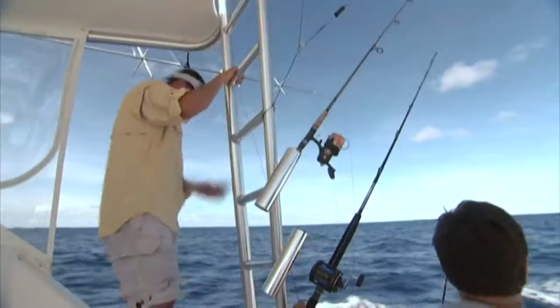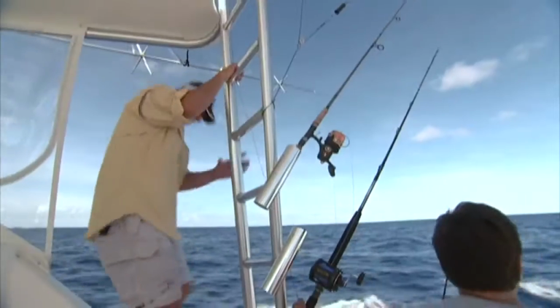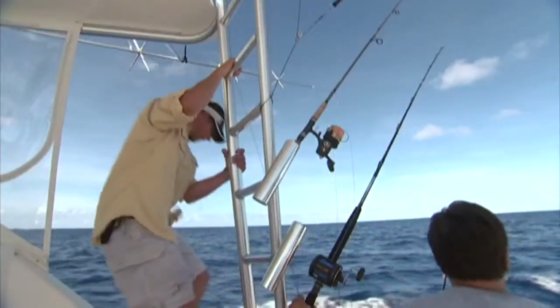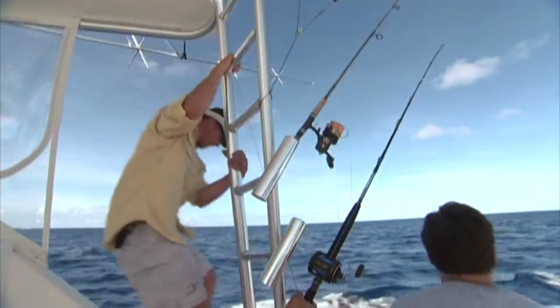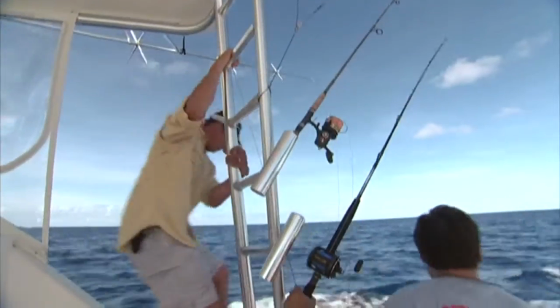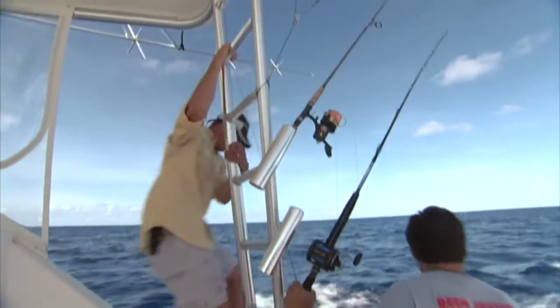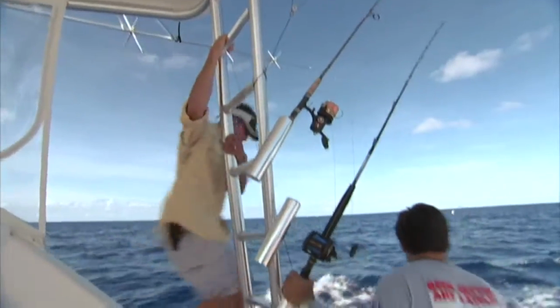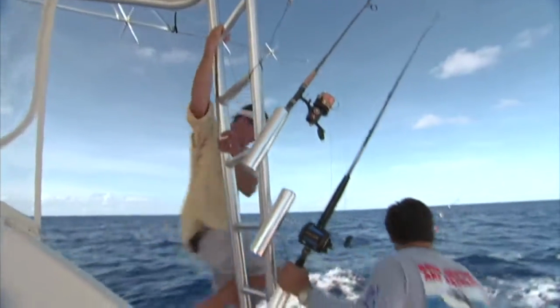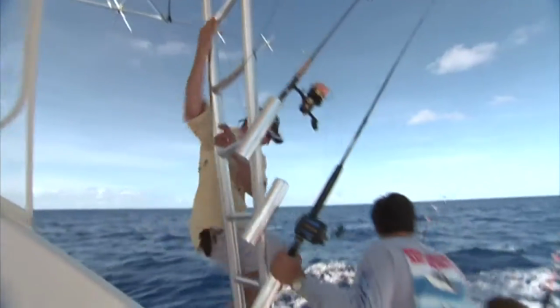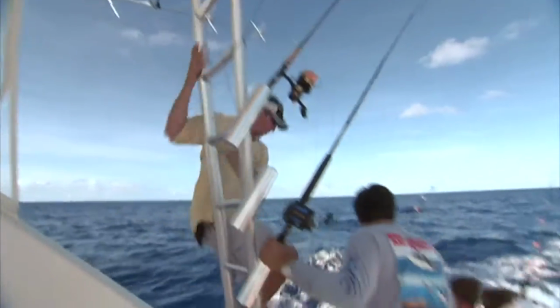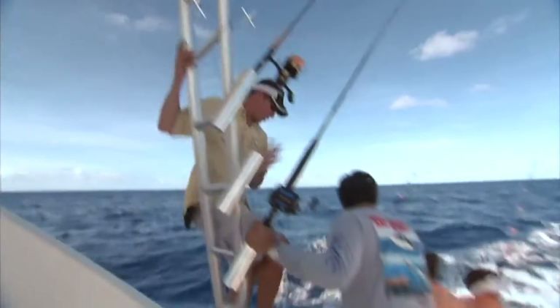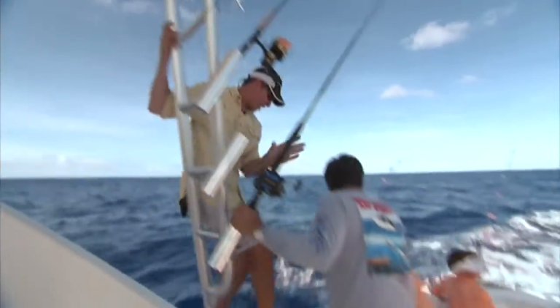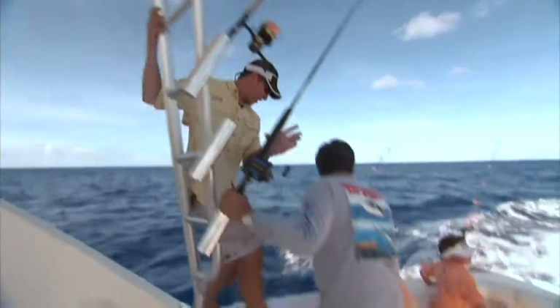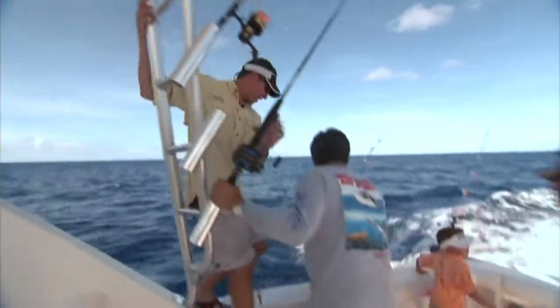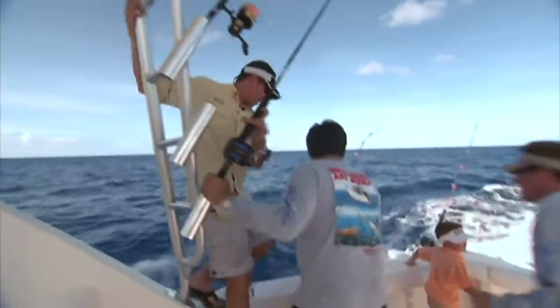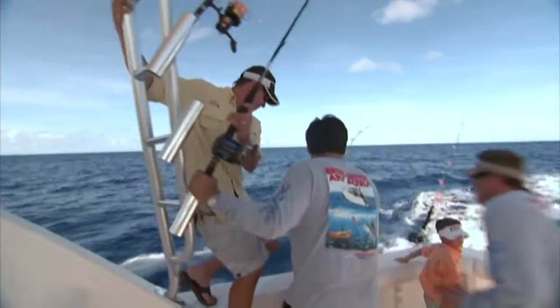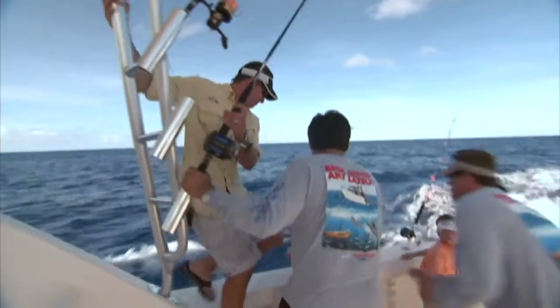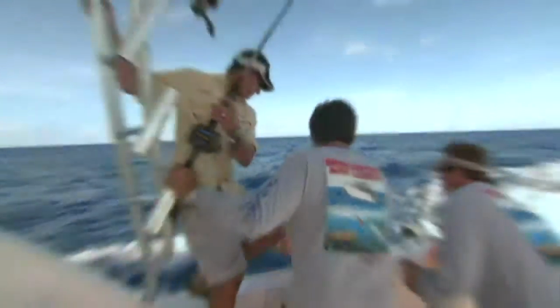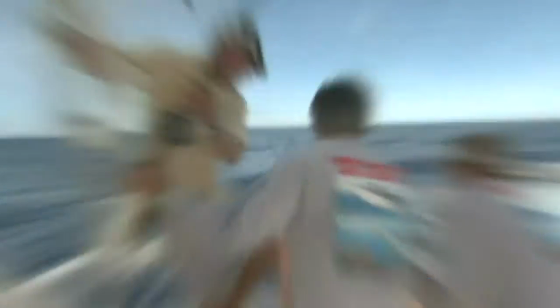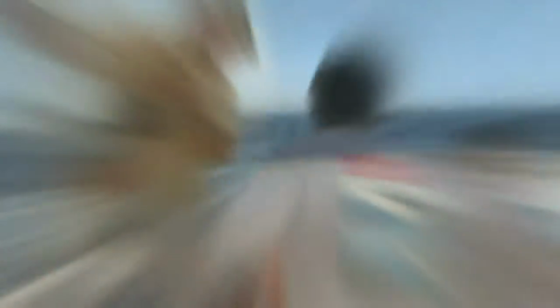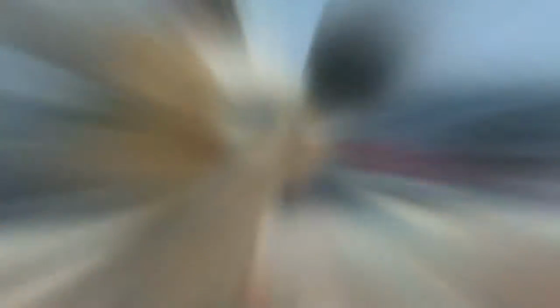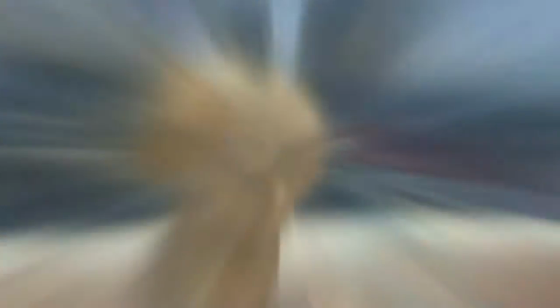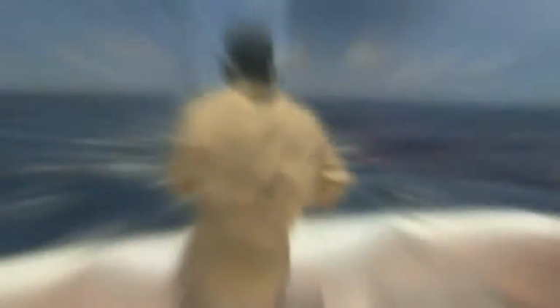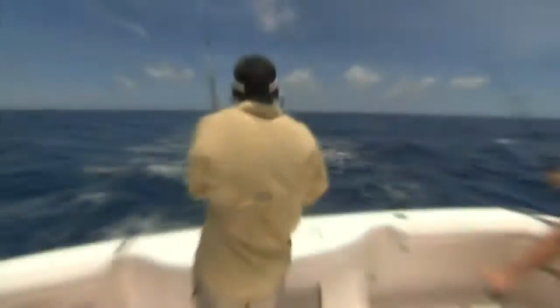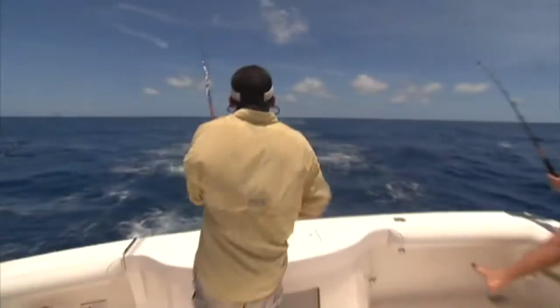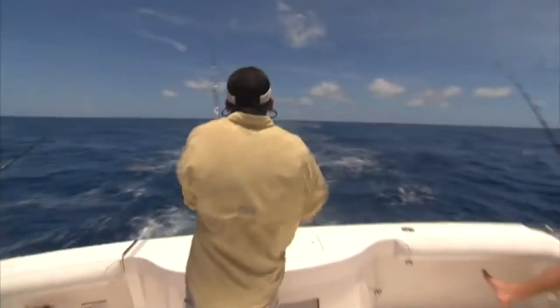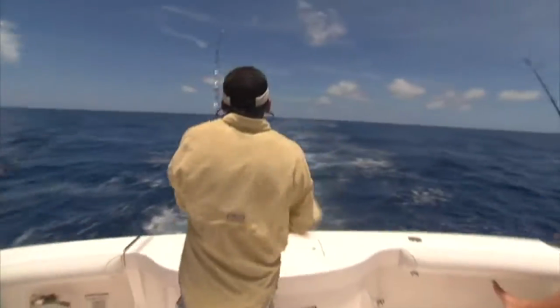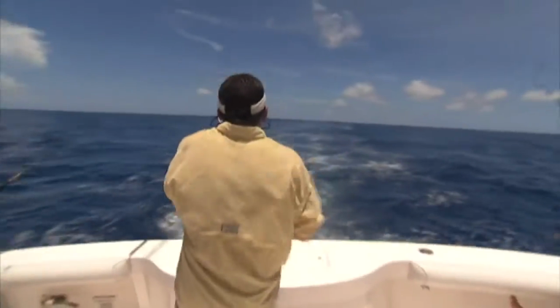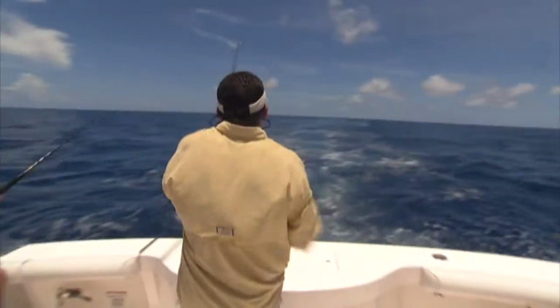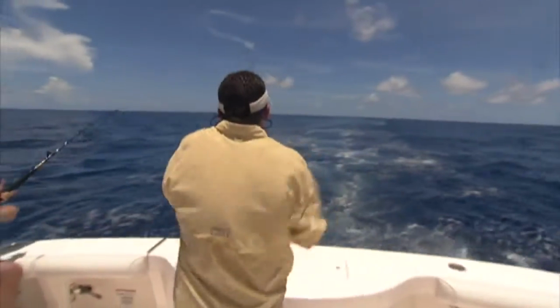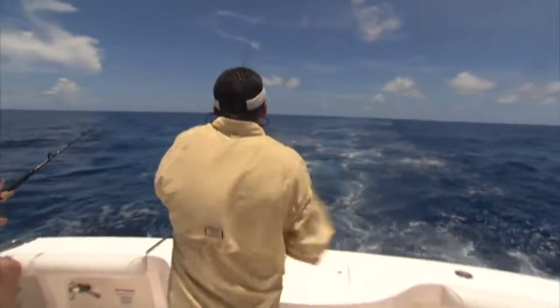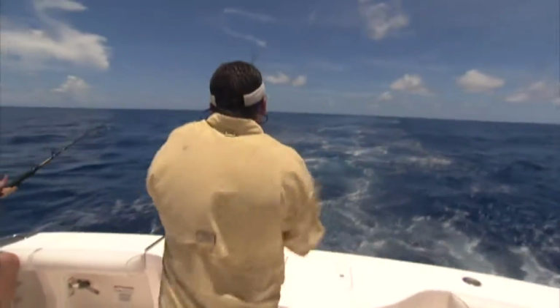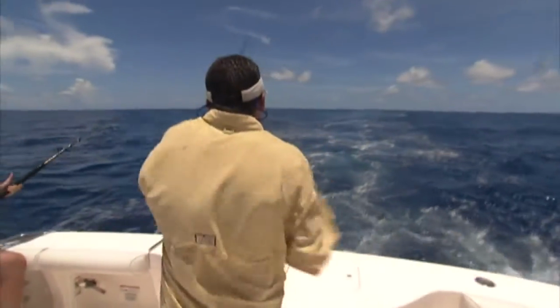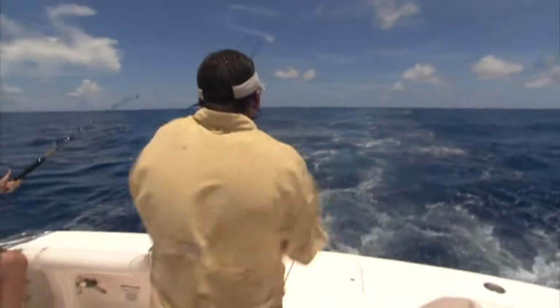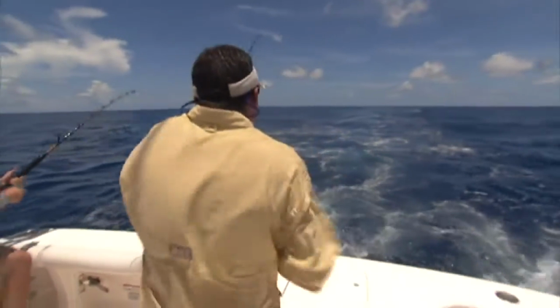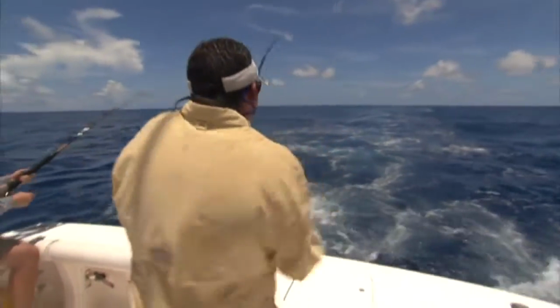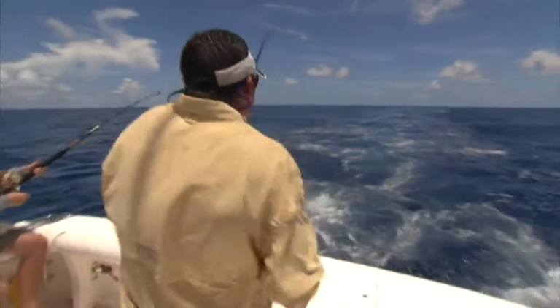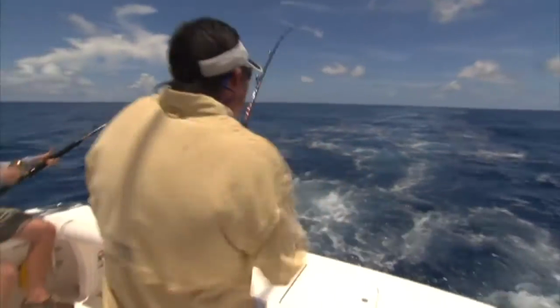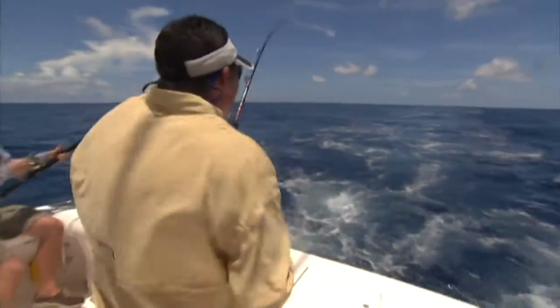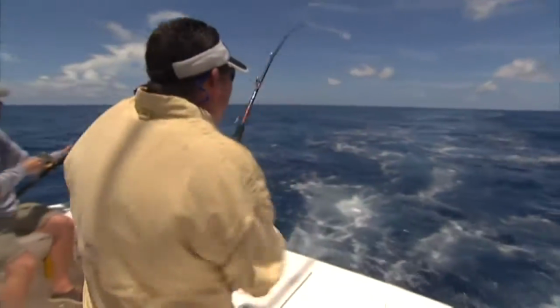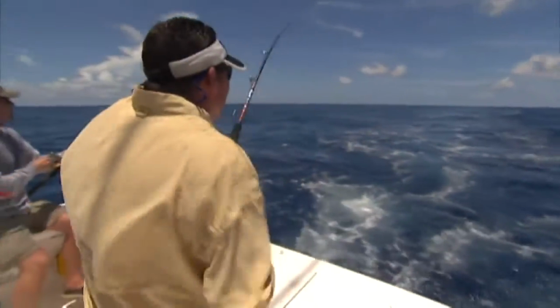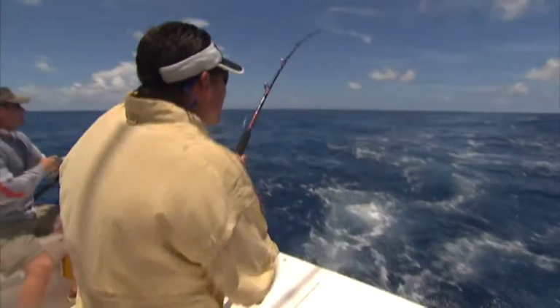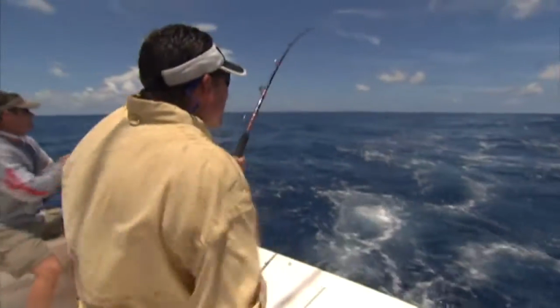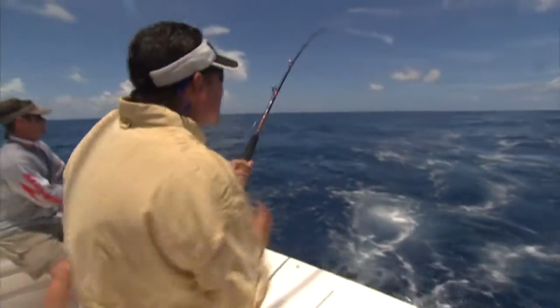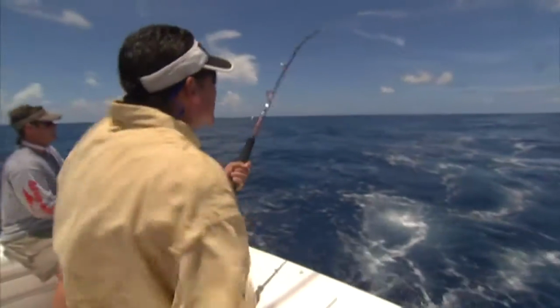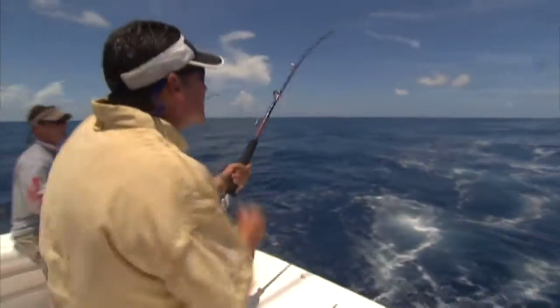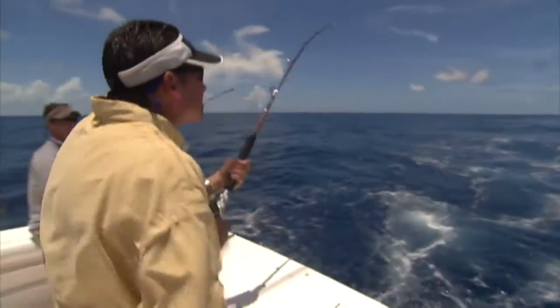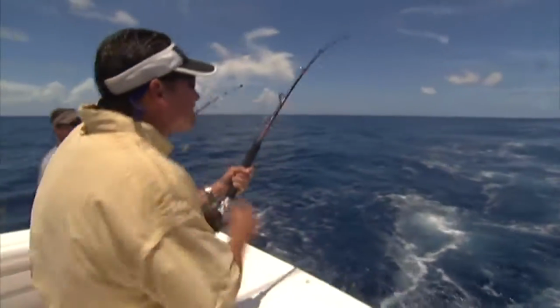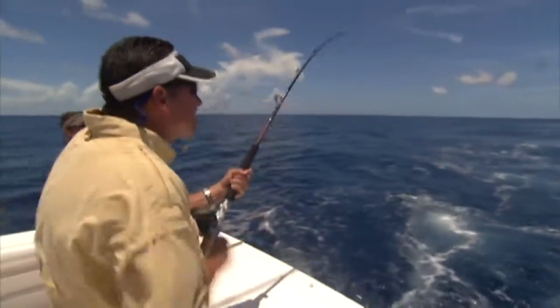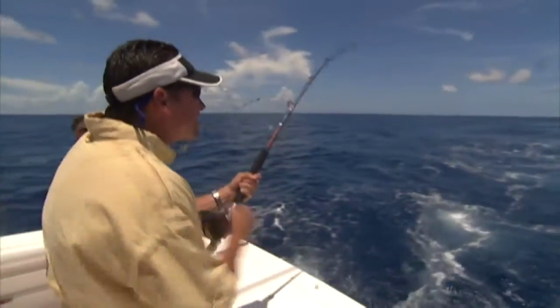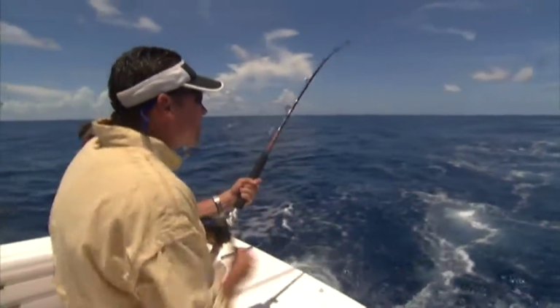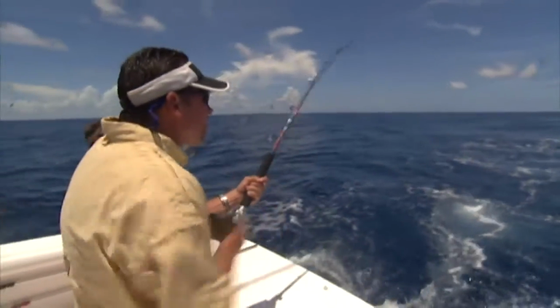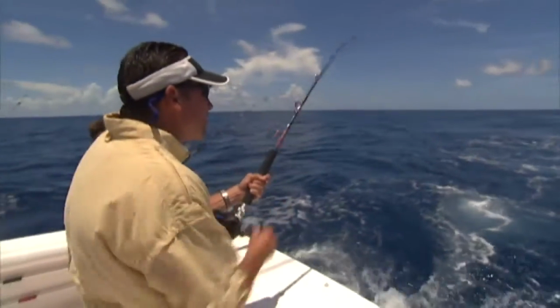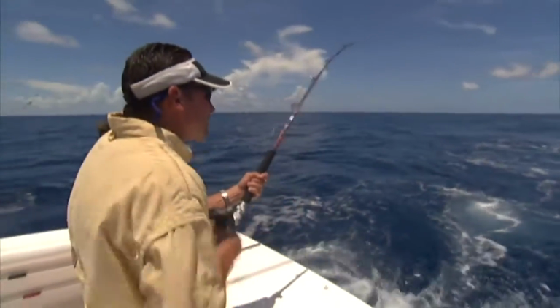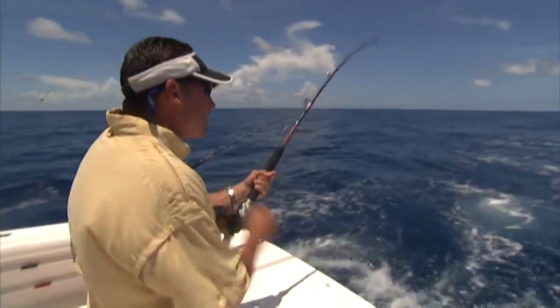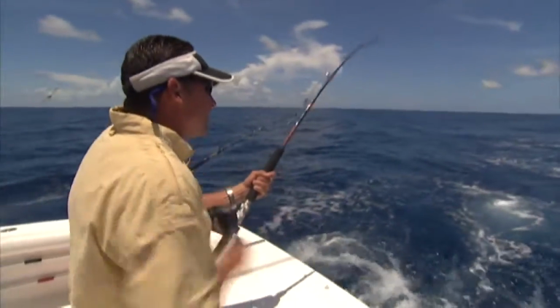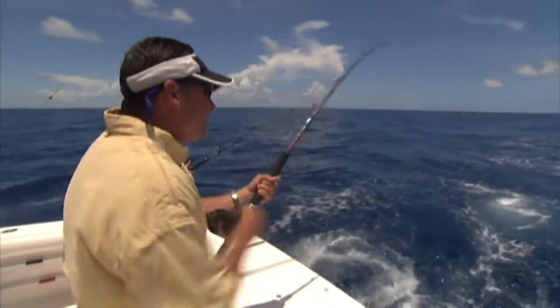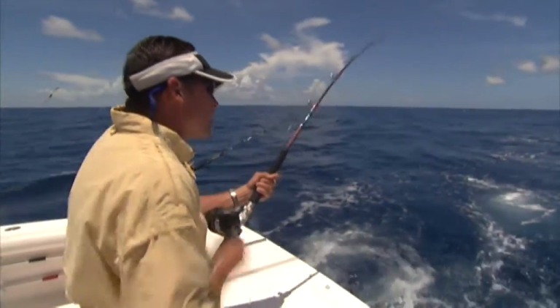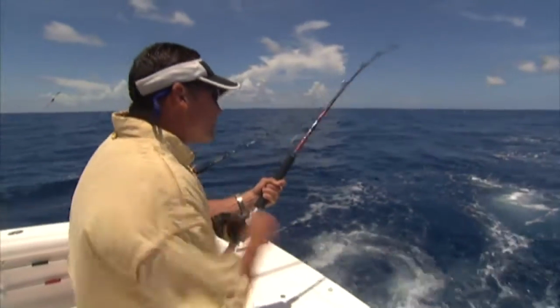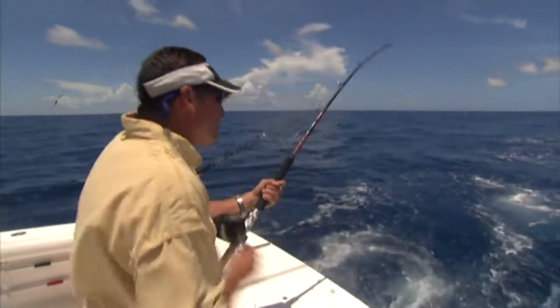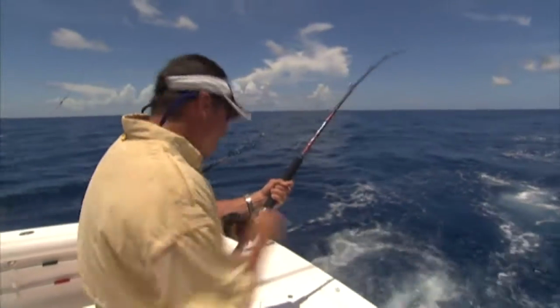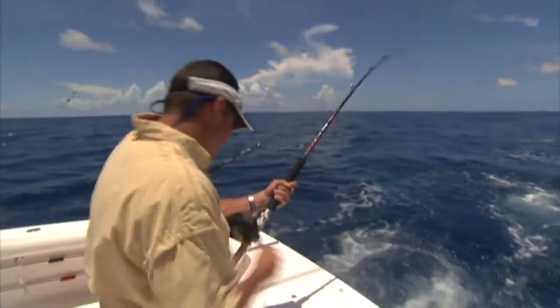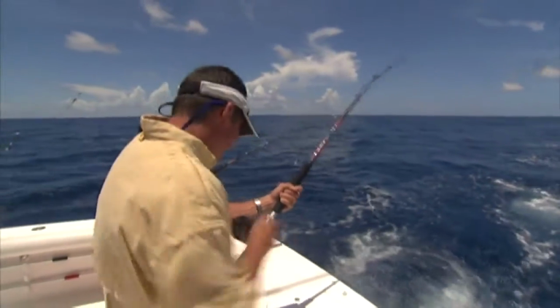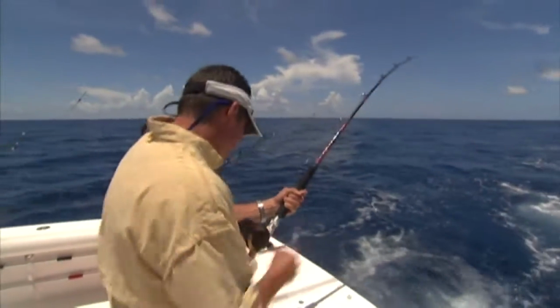Yeah, we're on. I saw that hit. We need gear, we need gear!